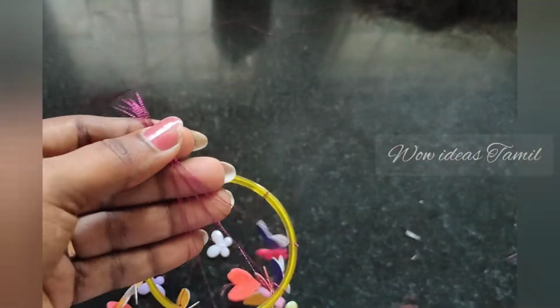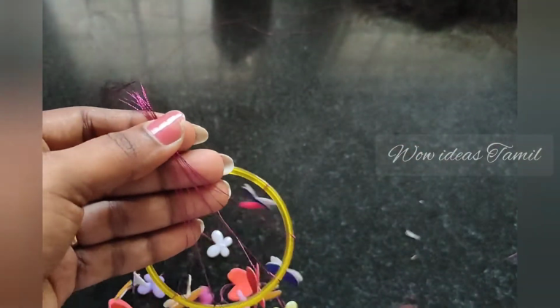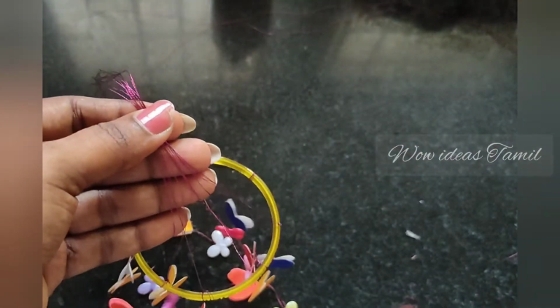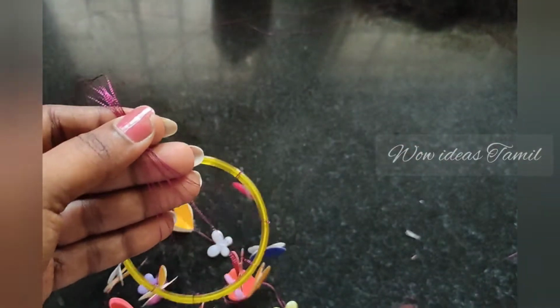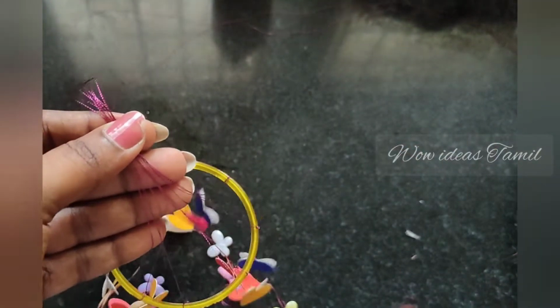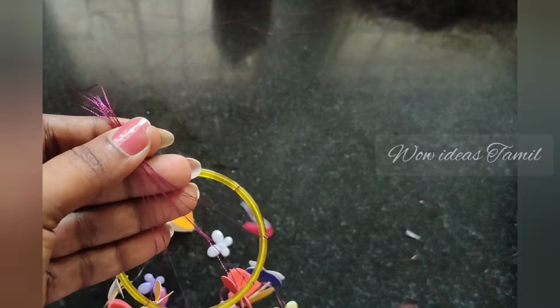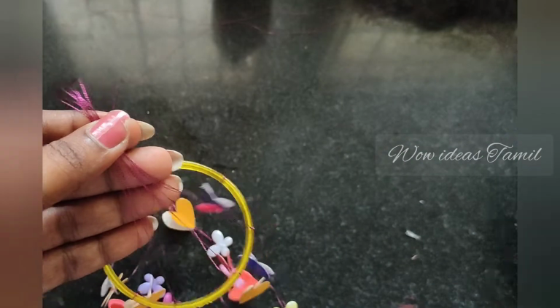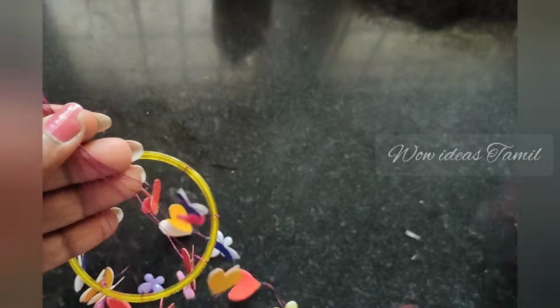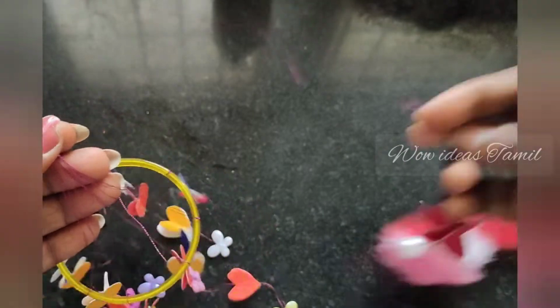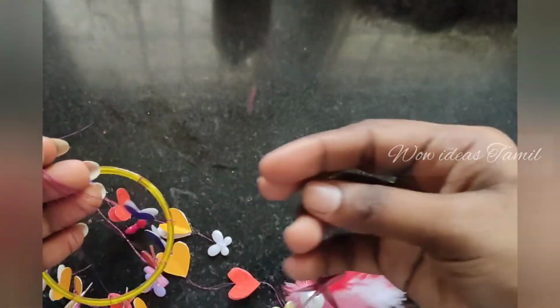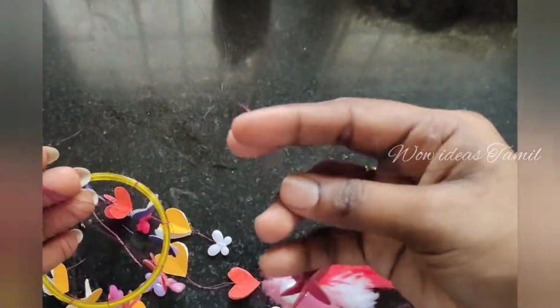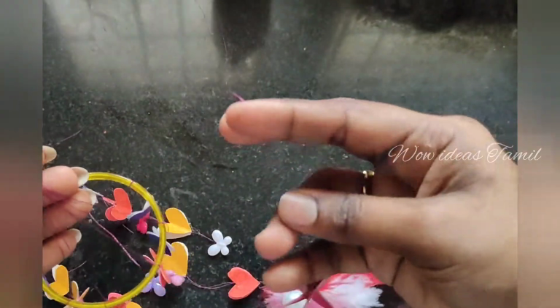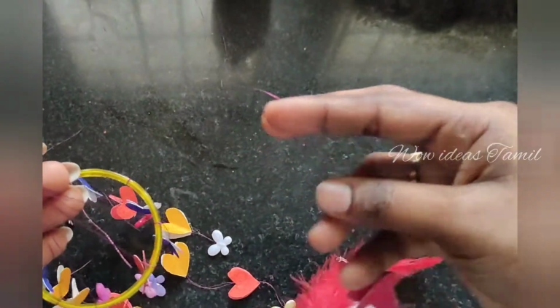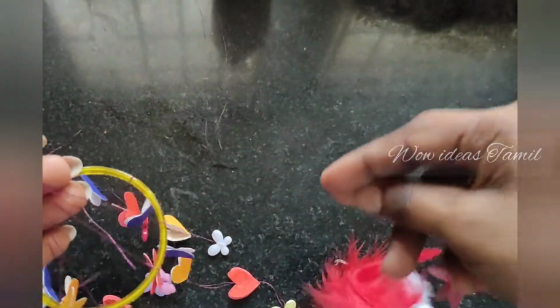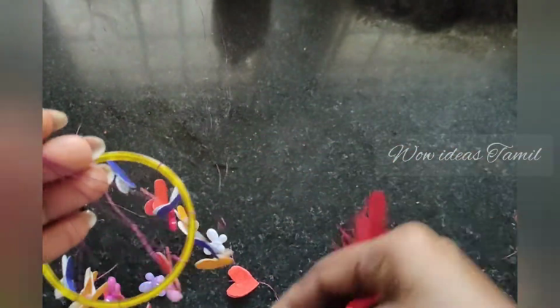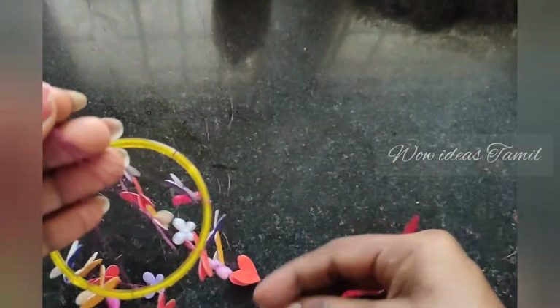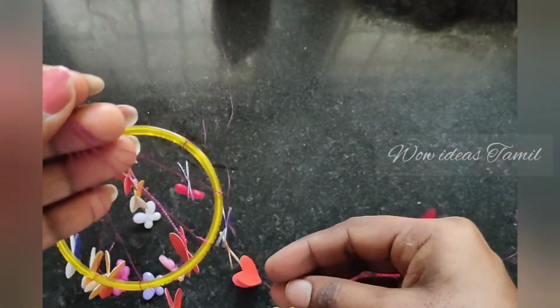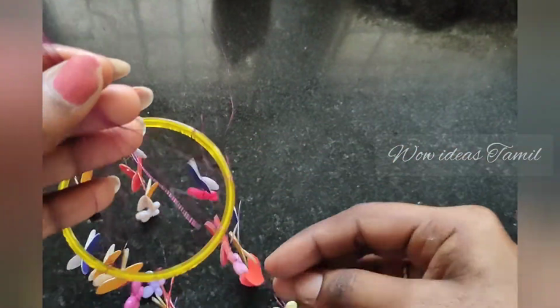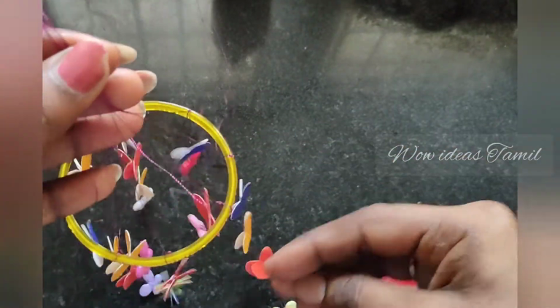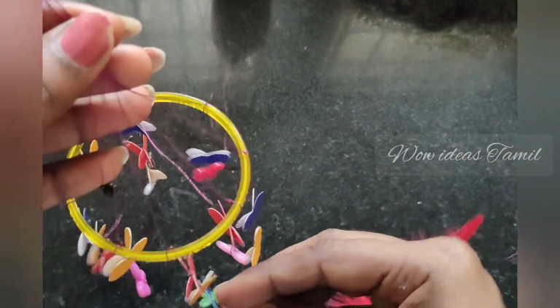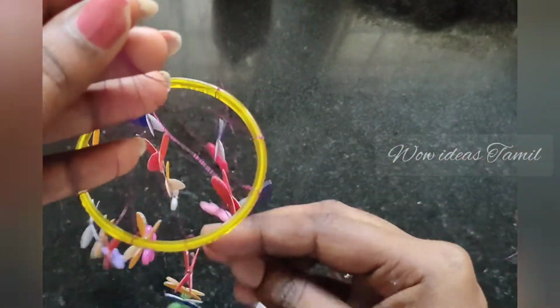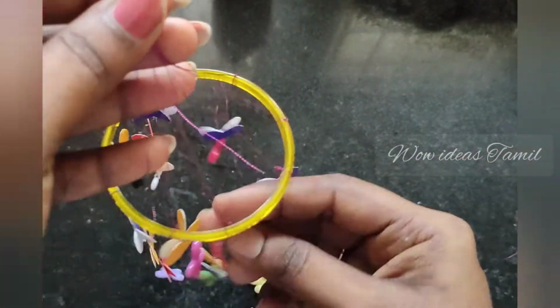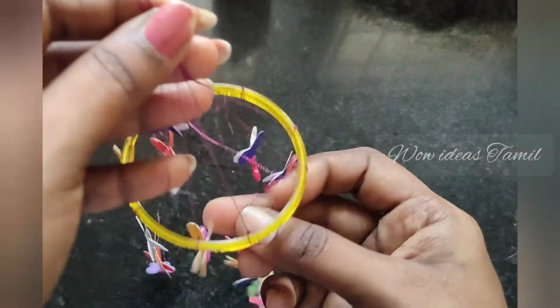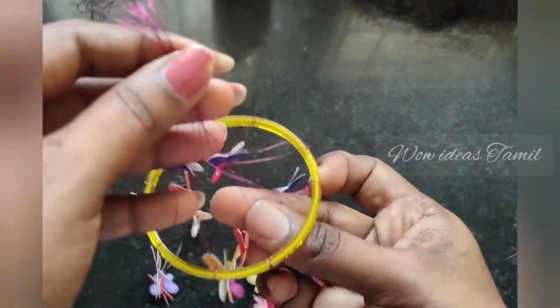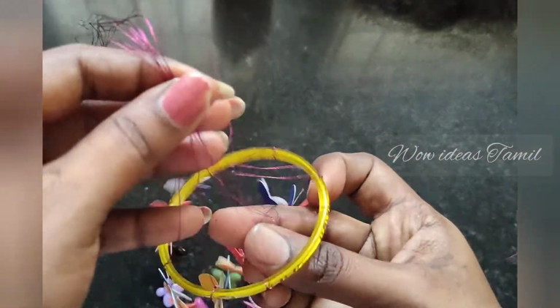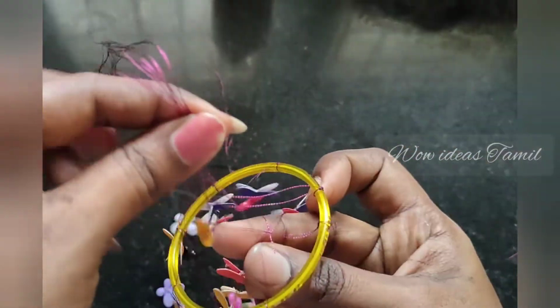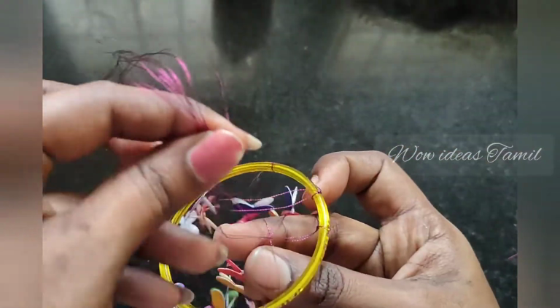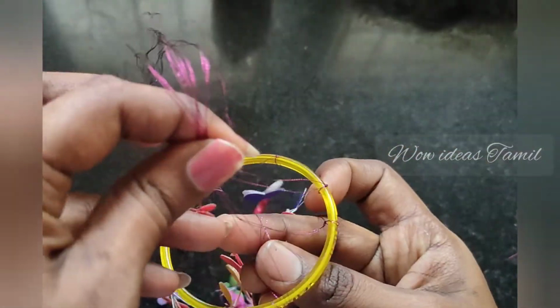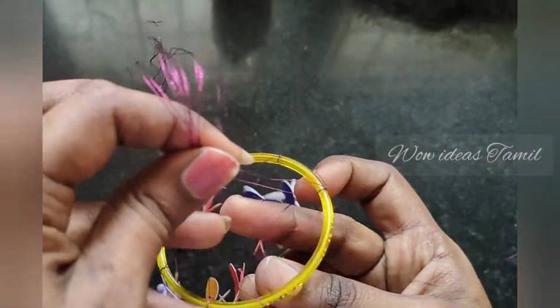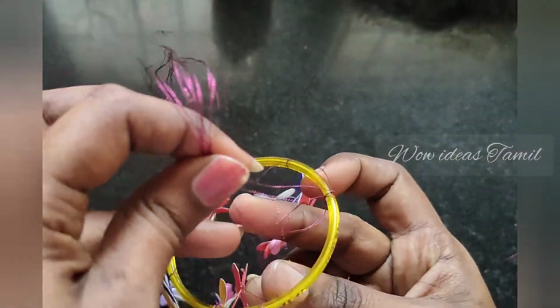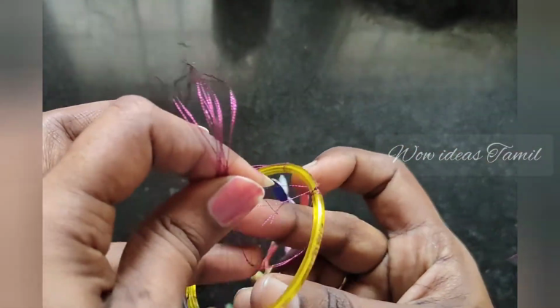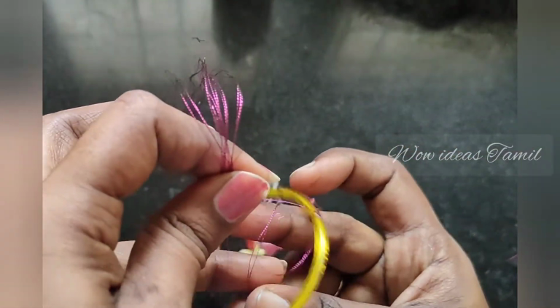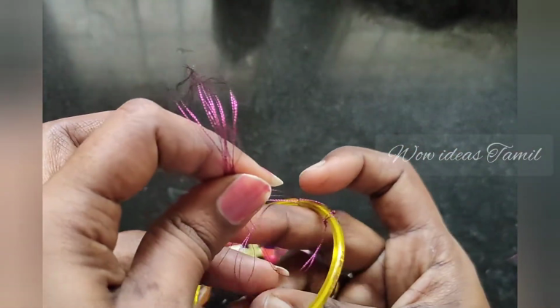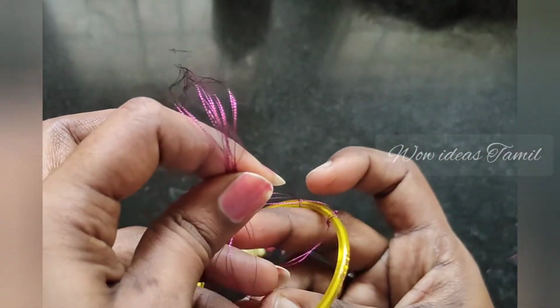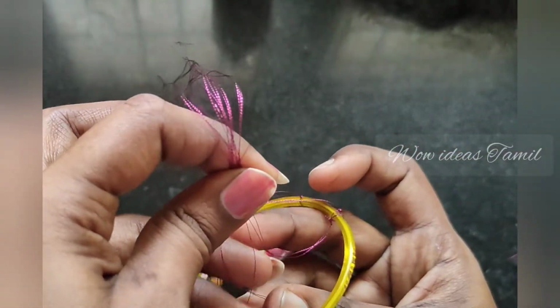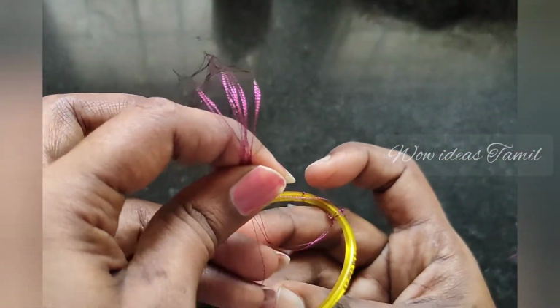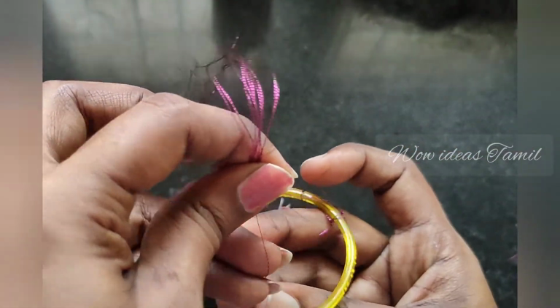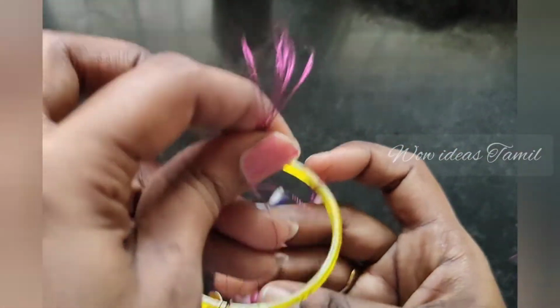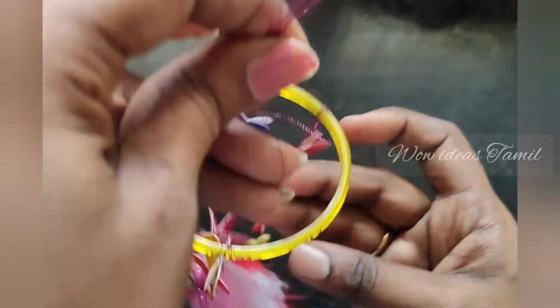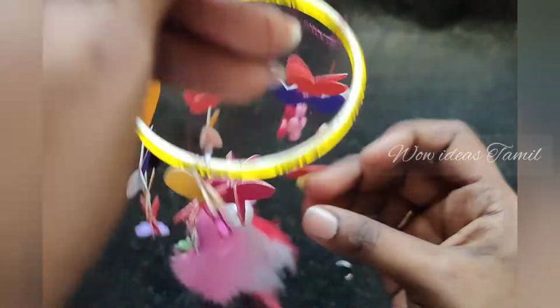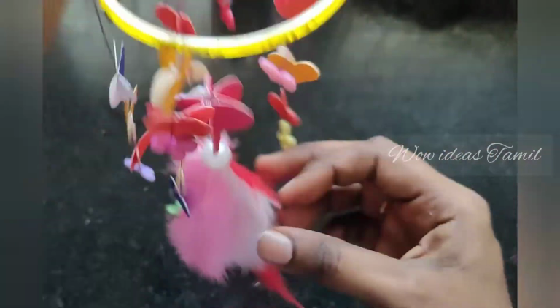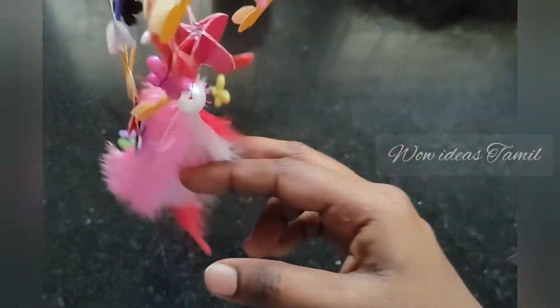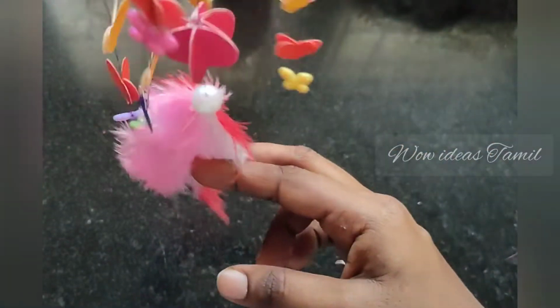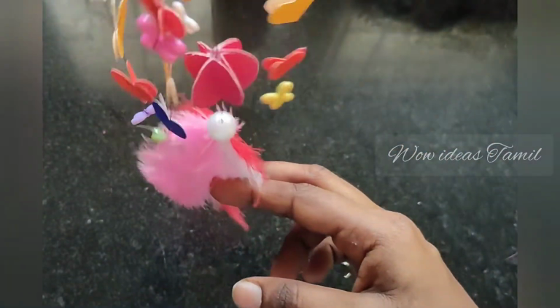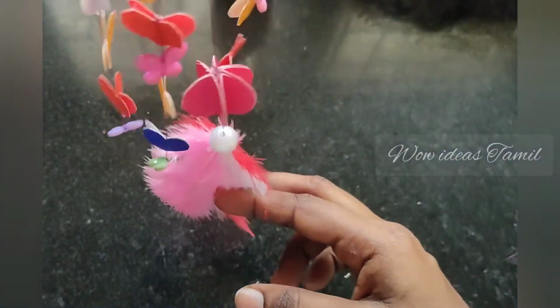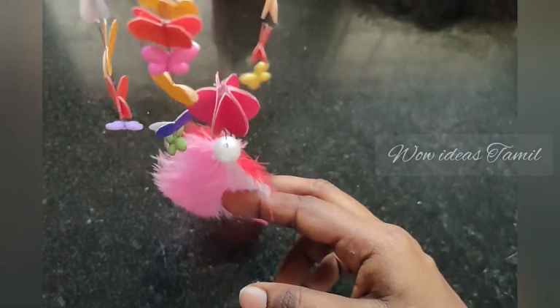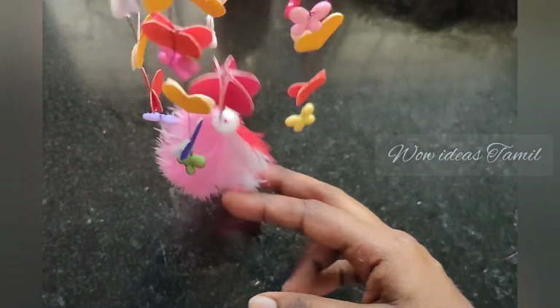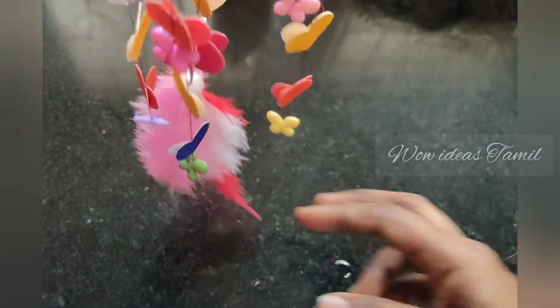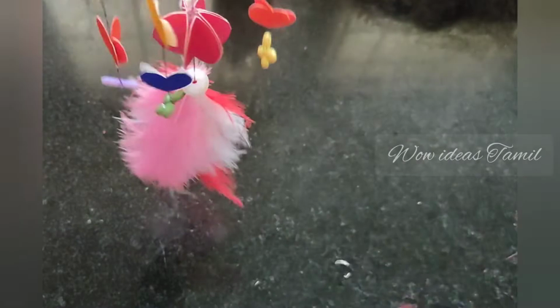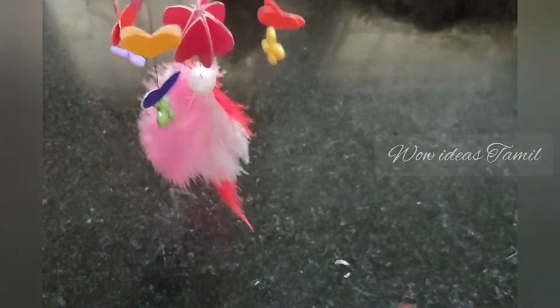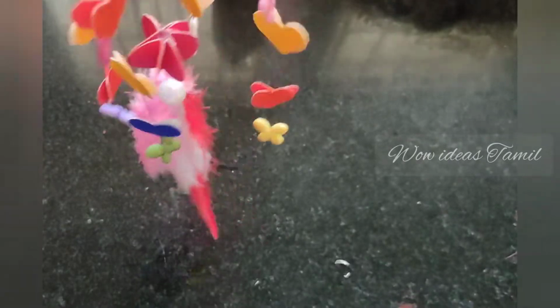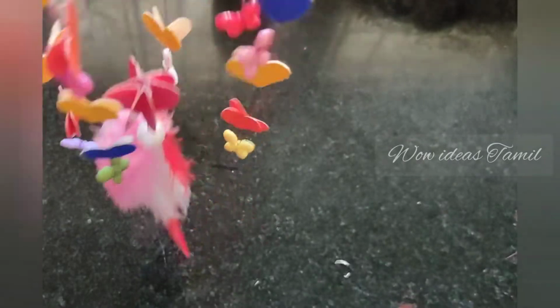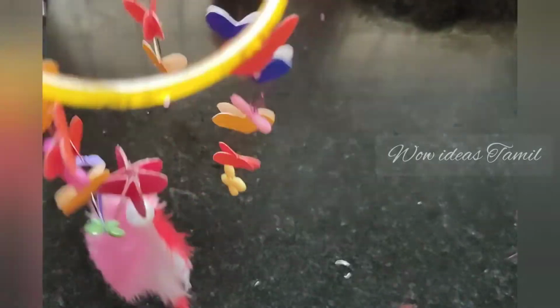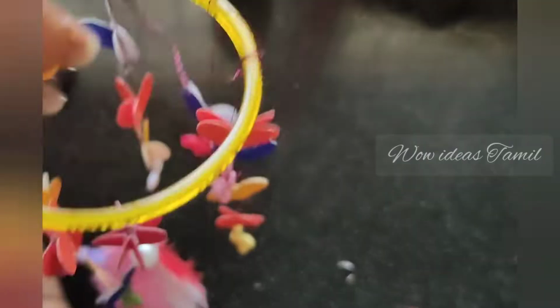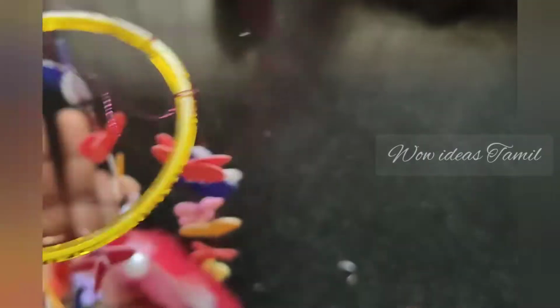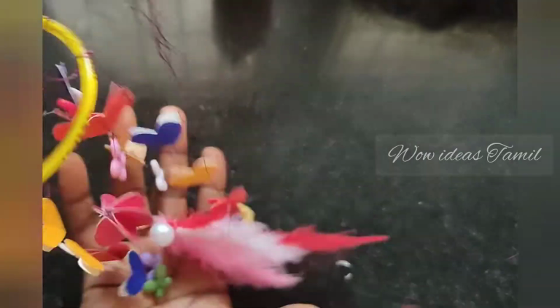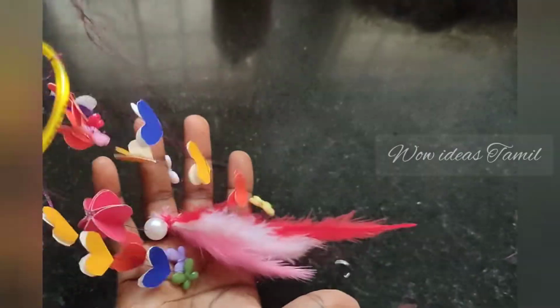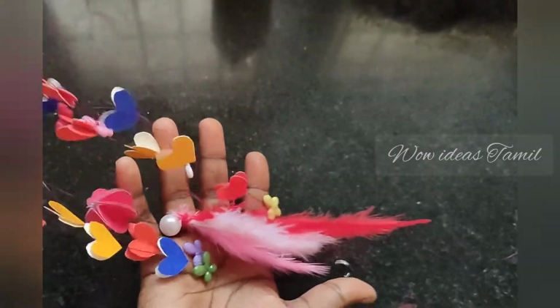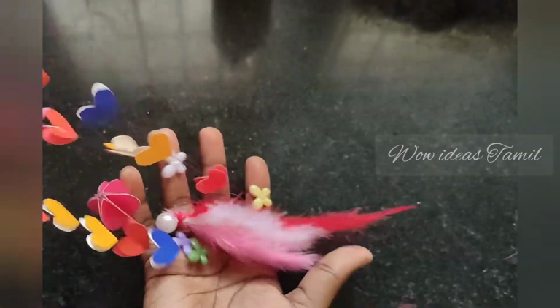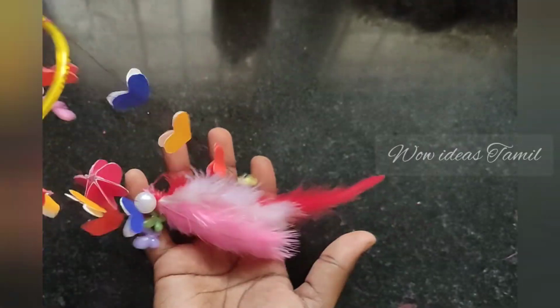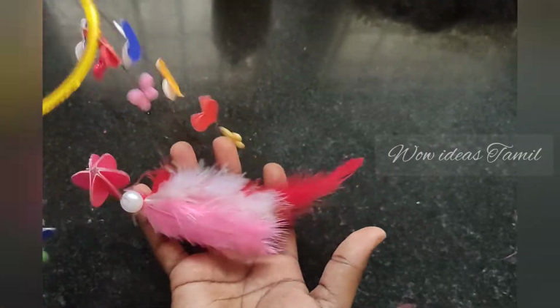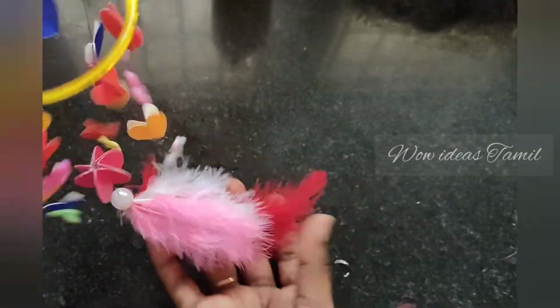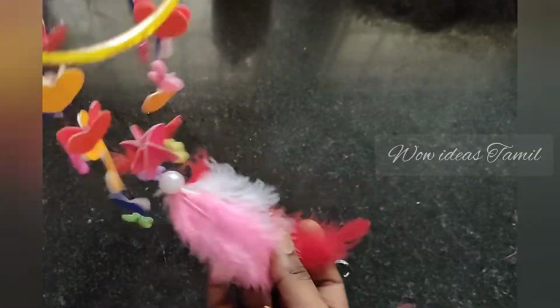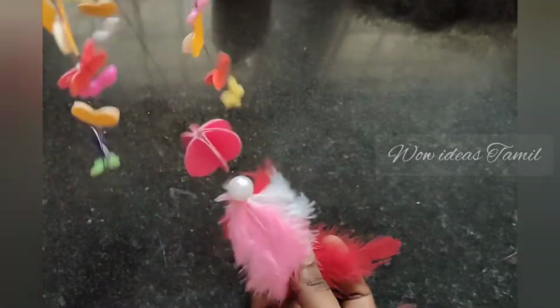We have to attach it to the middle. We have to attach the pattern to the center. We will attach the height to the center and add it up, then attach it to the first place.